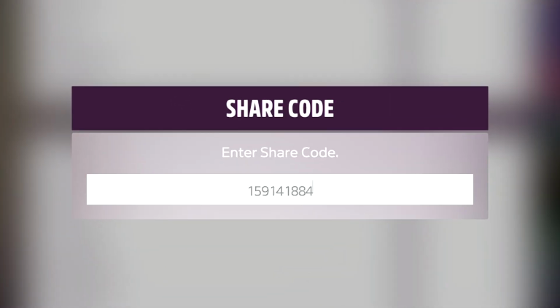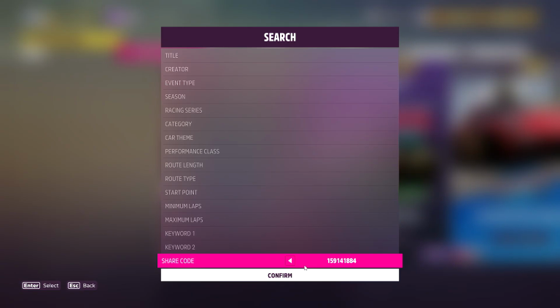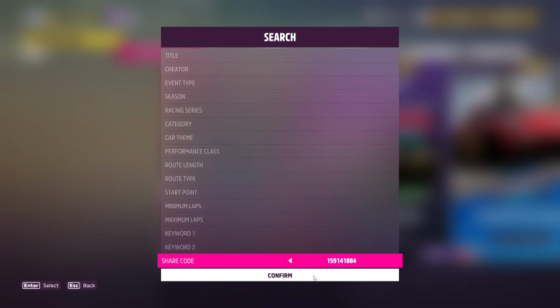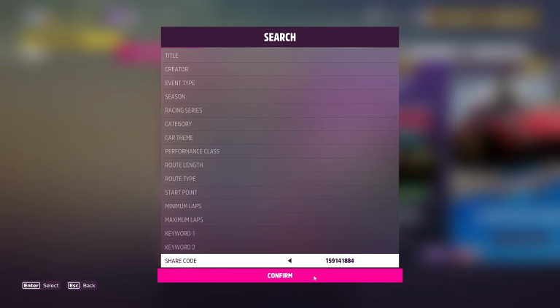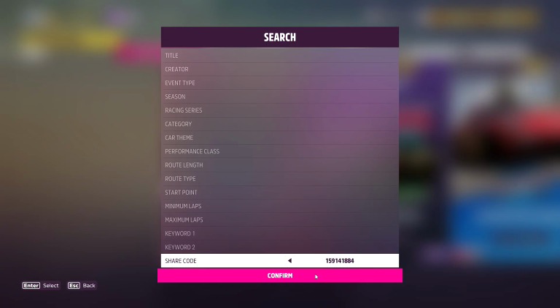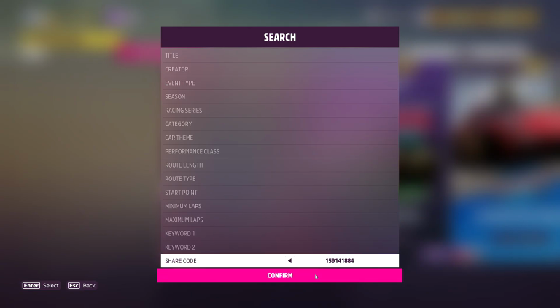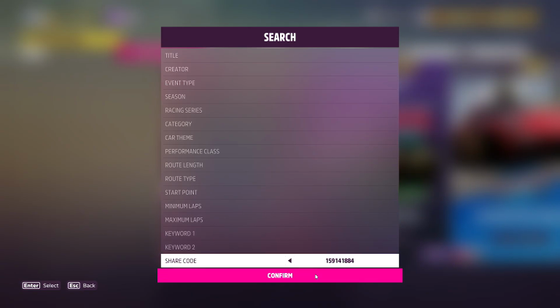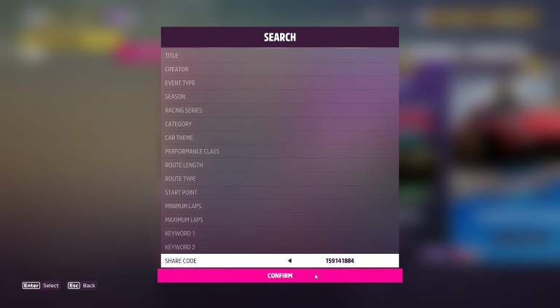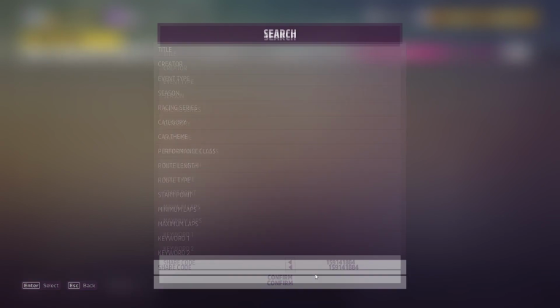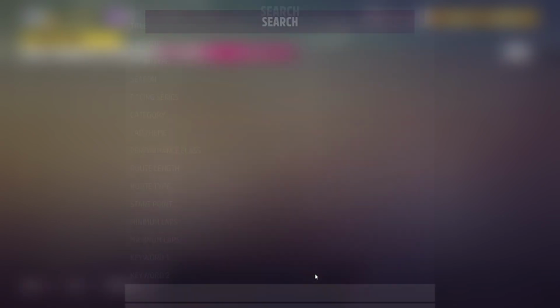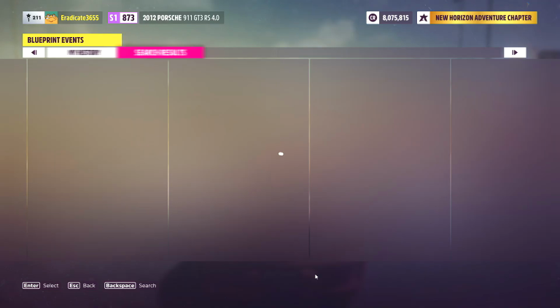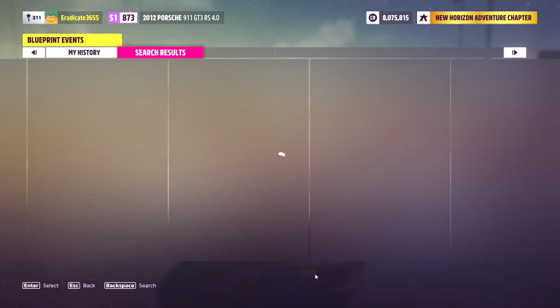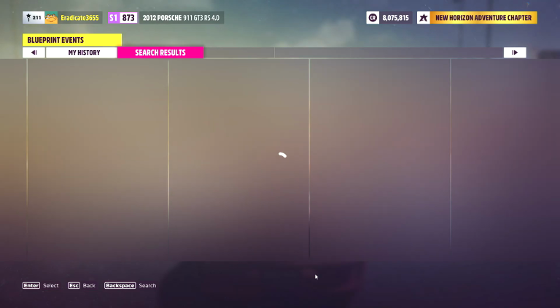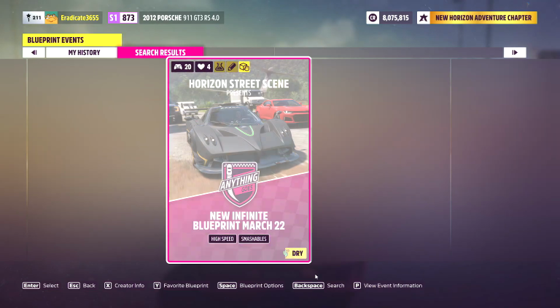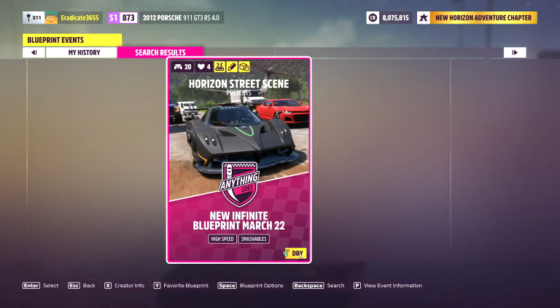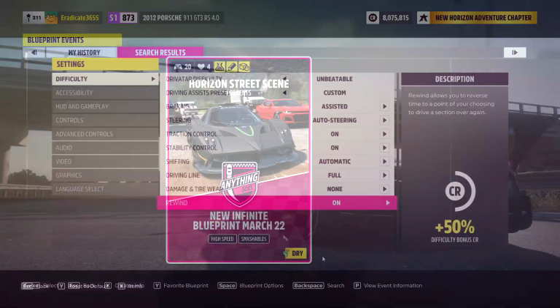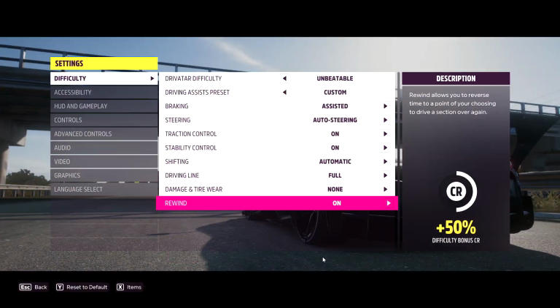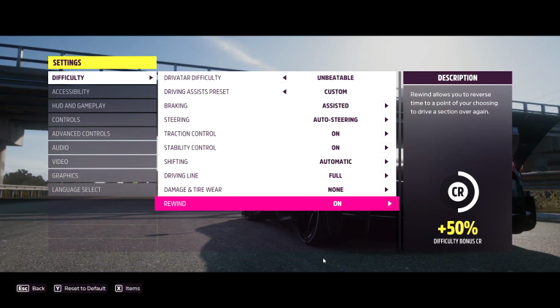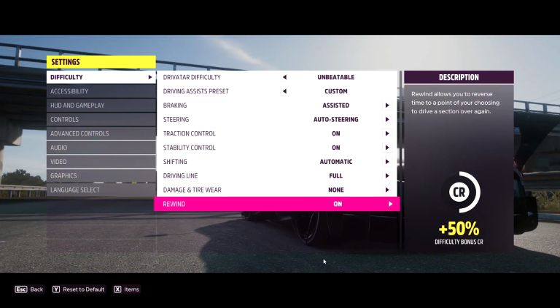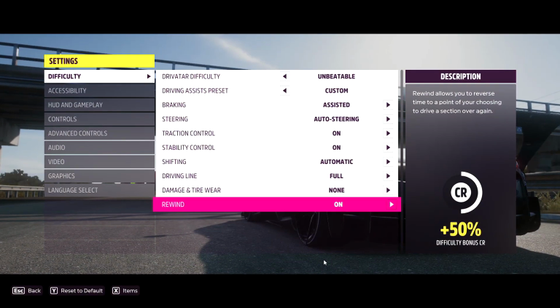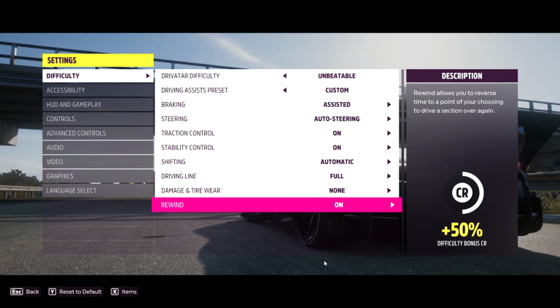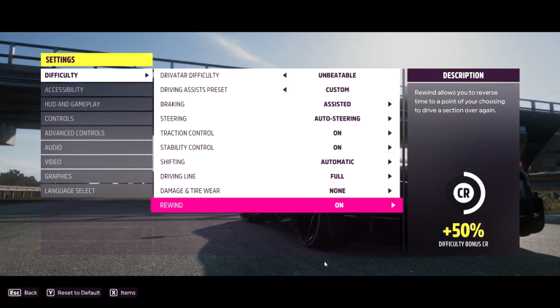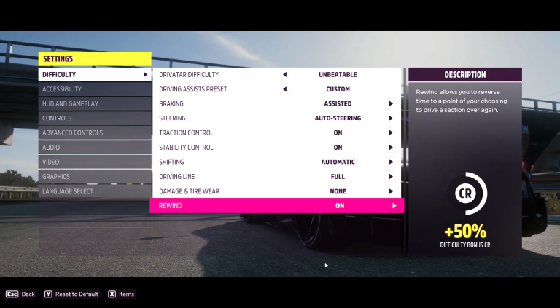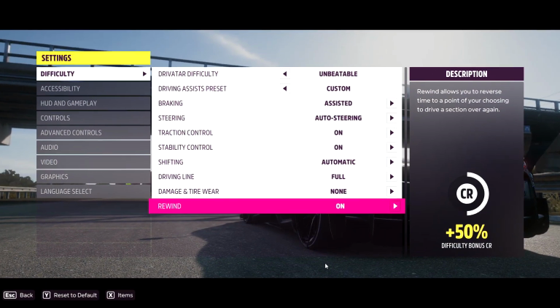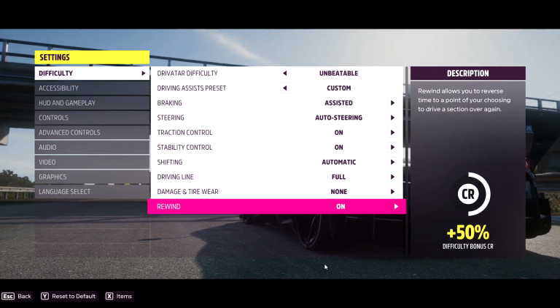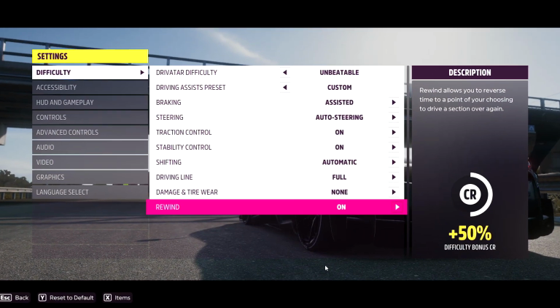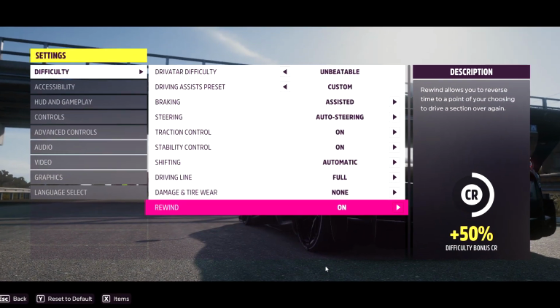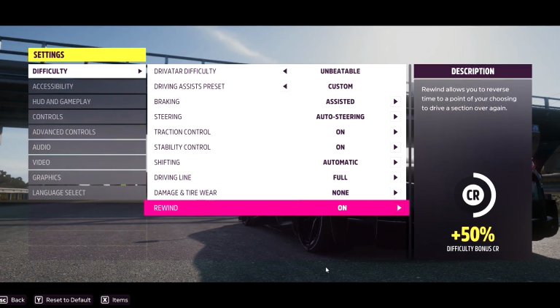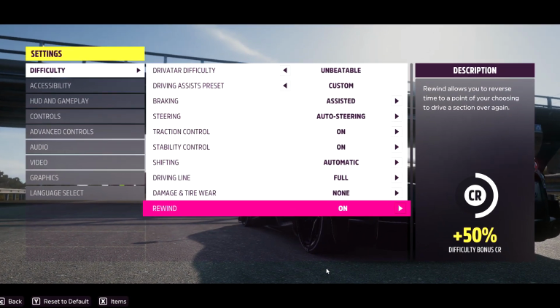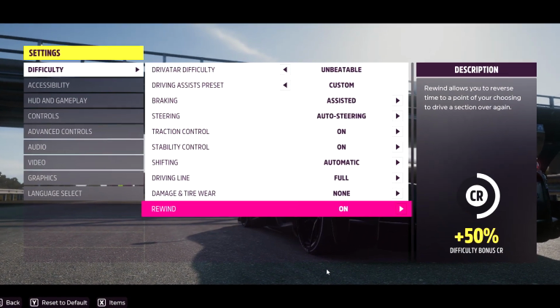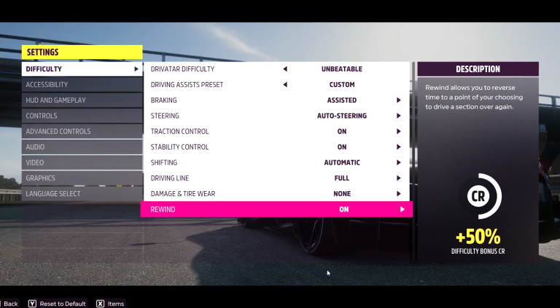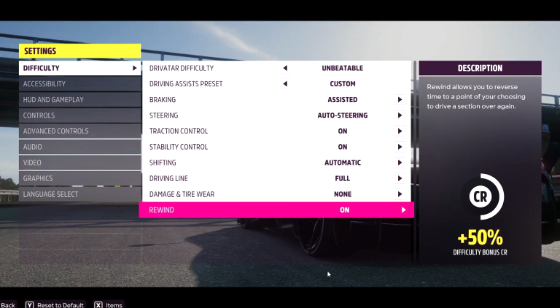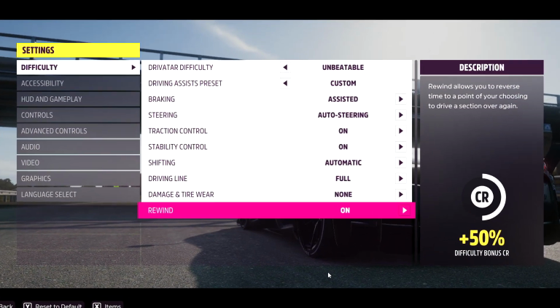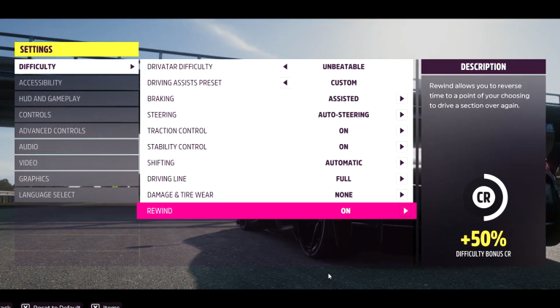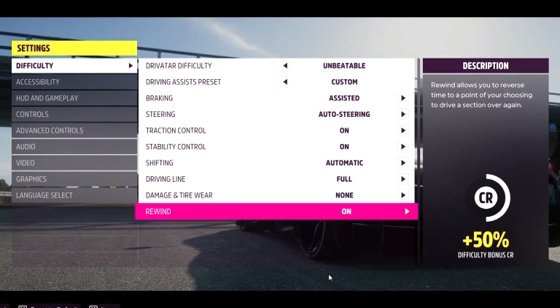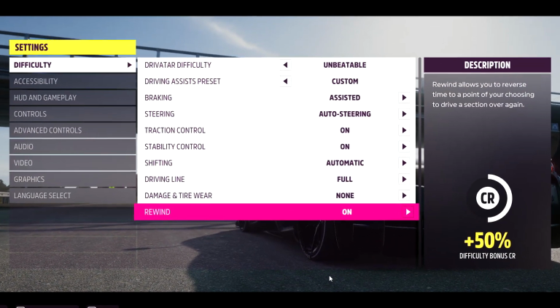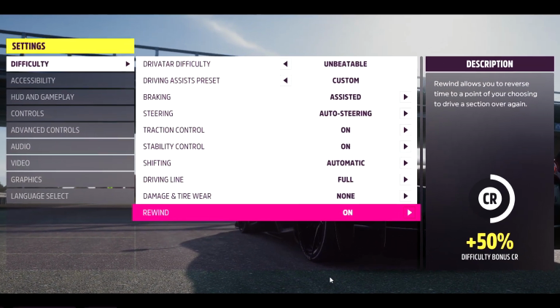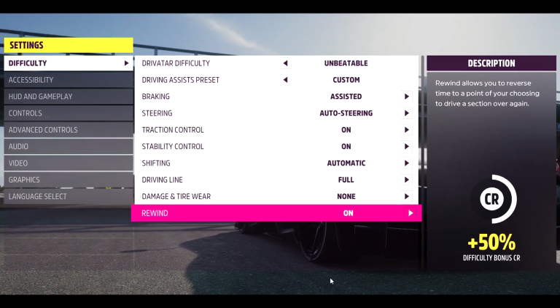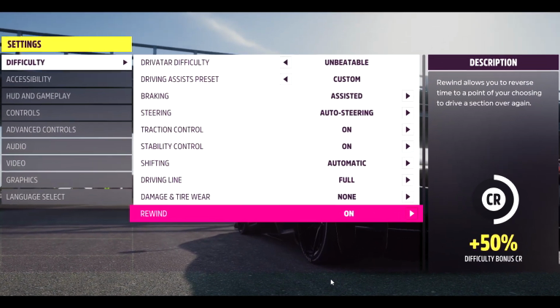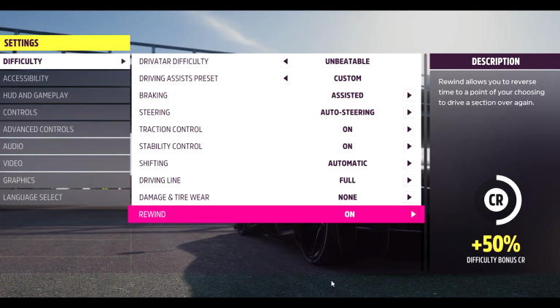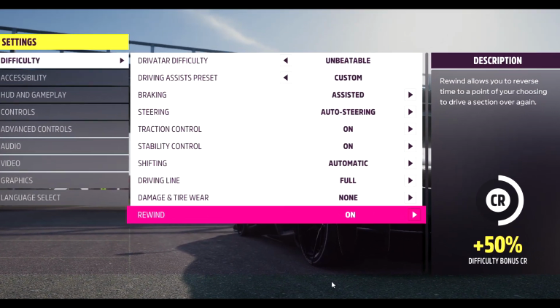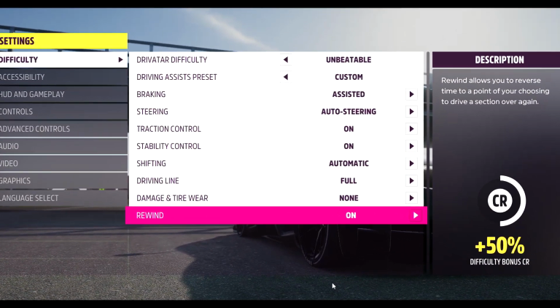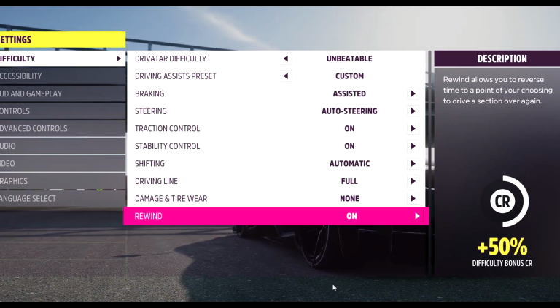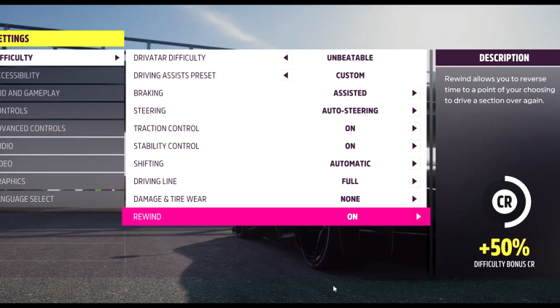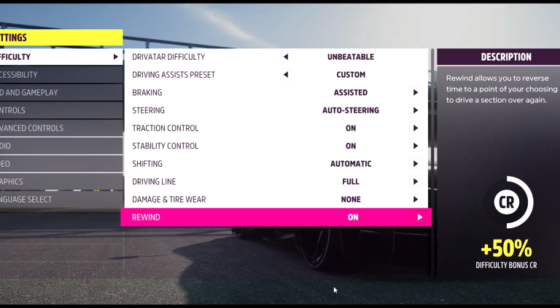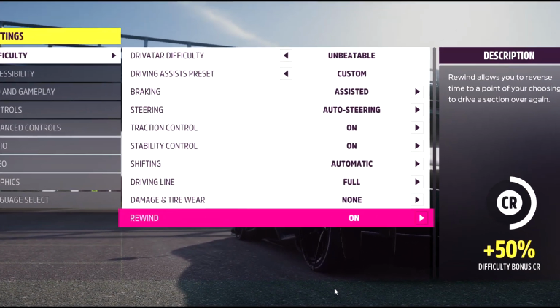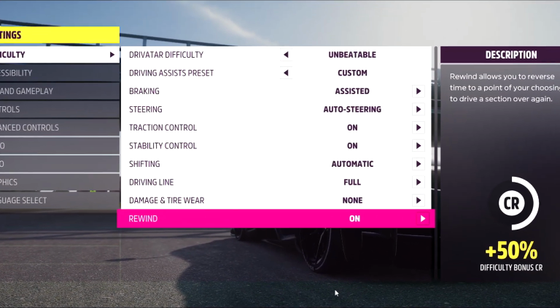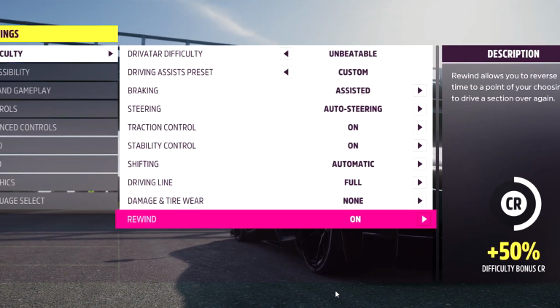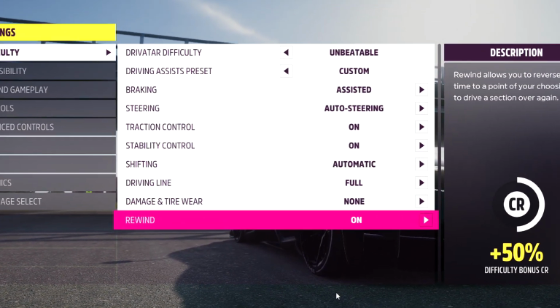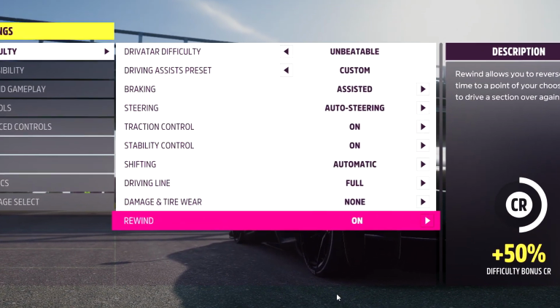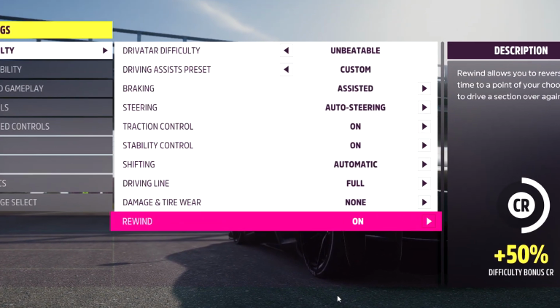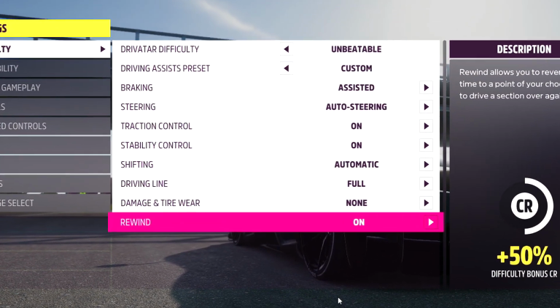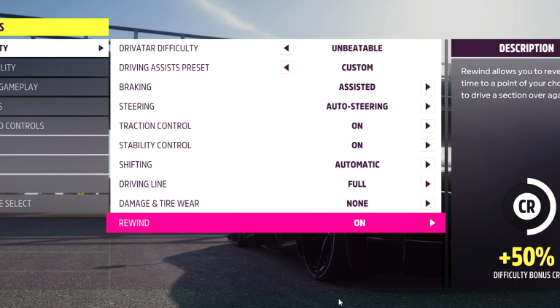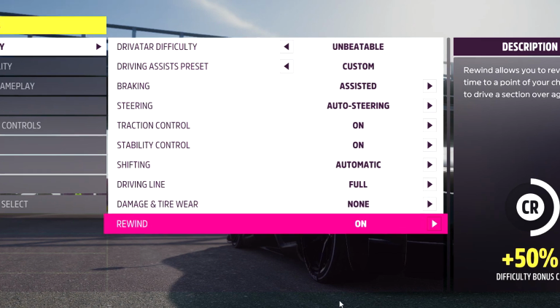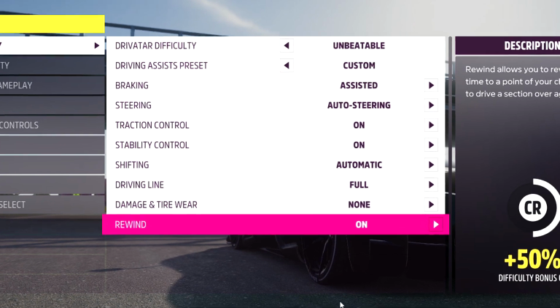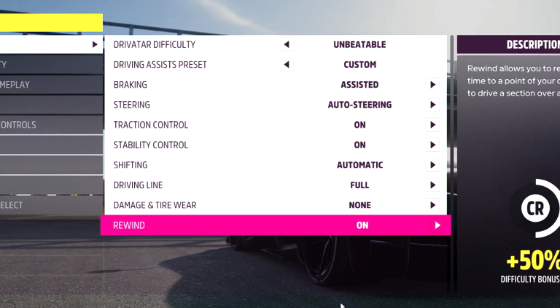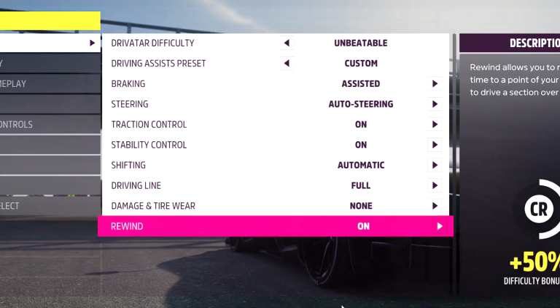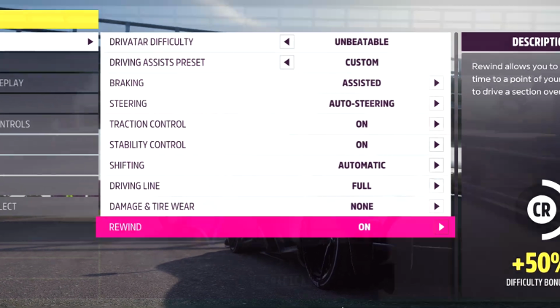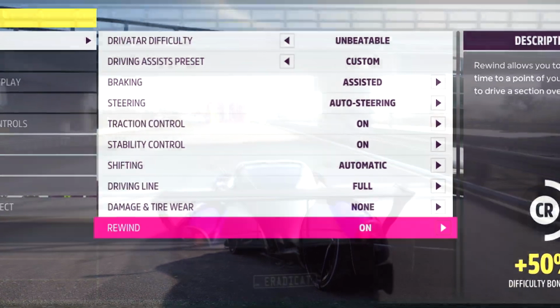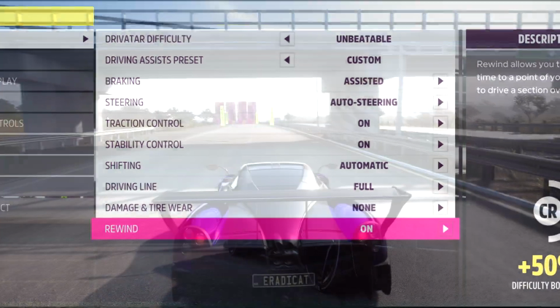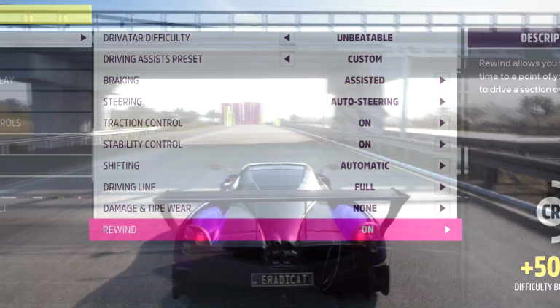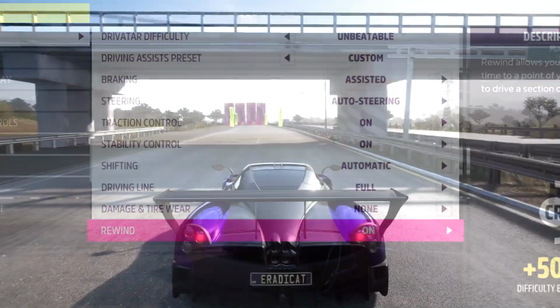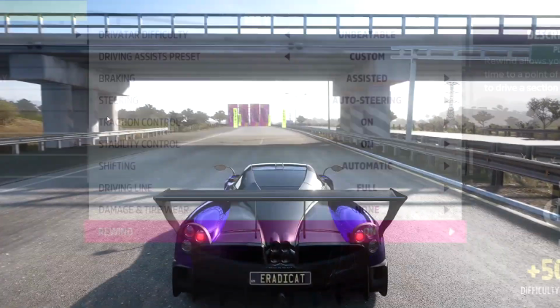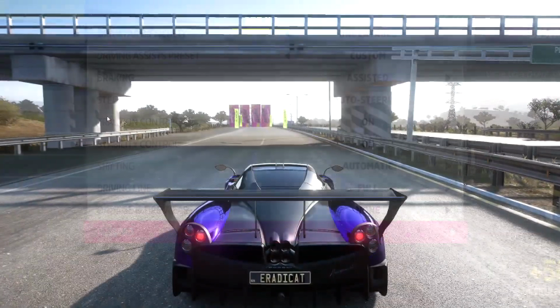This is going to show you an AFK race. You're going to want to start the event, then go into difficulty and settings and copy the settings I have on screen now.